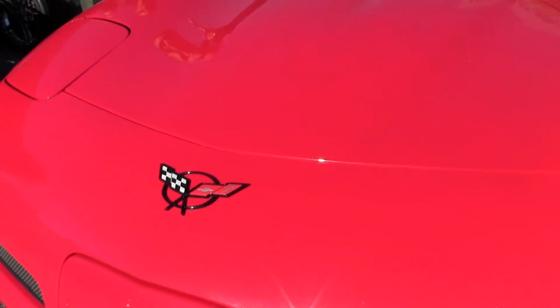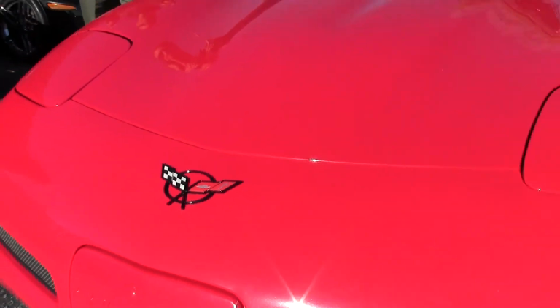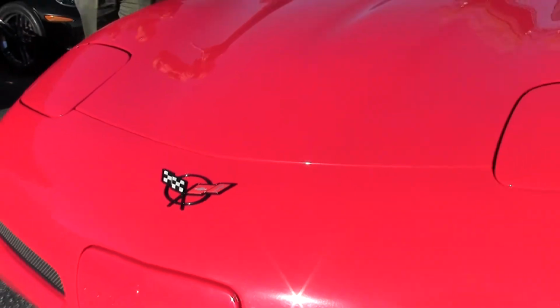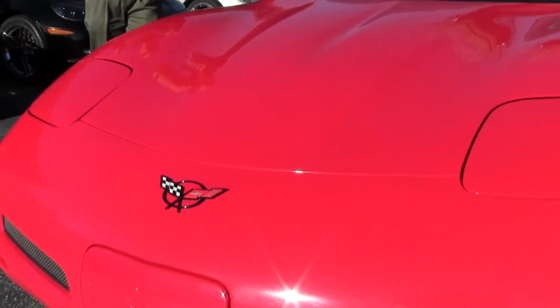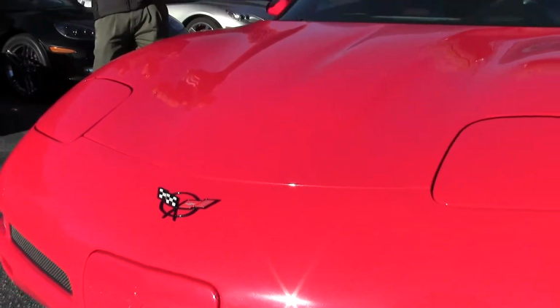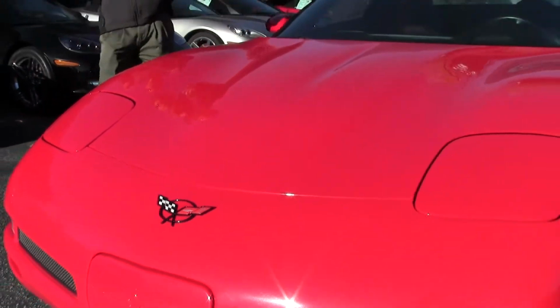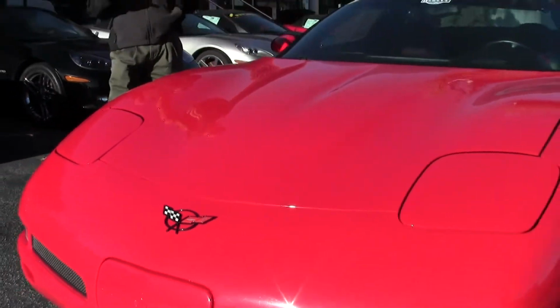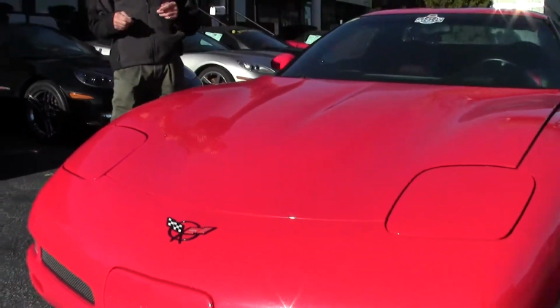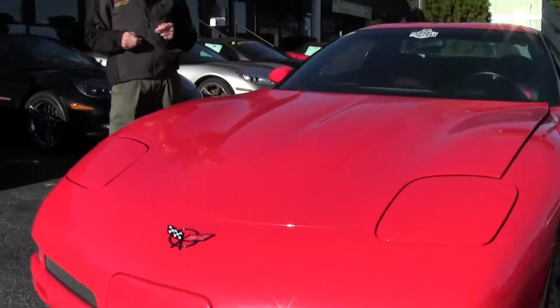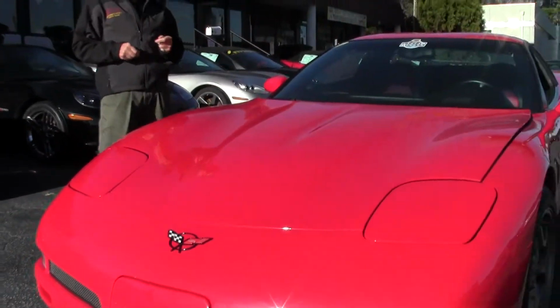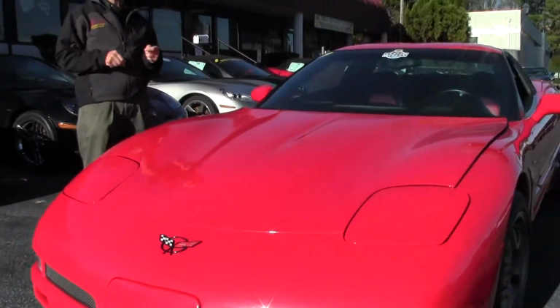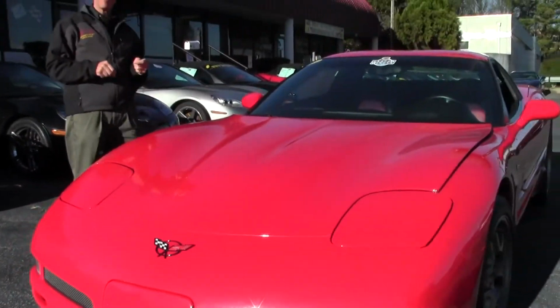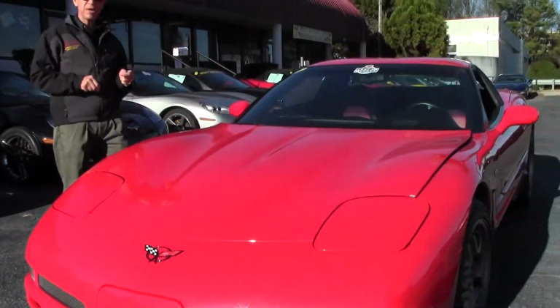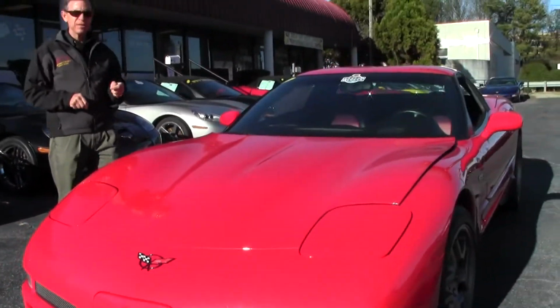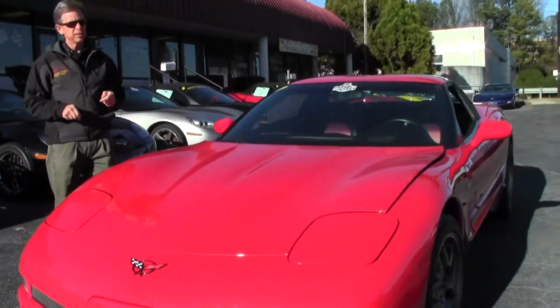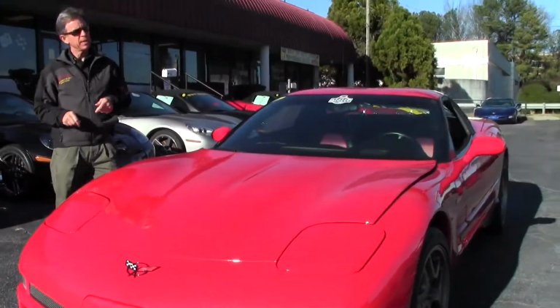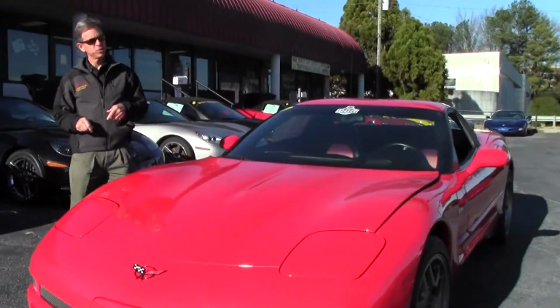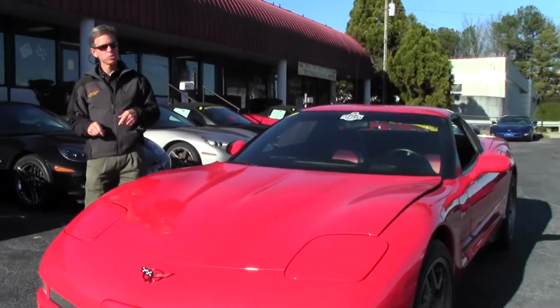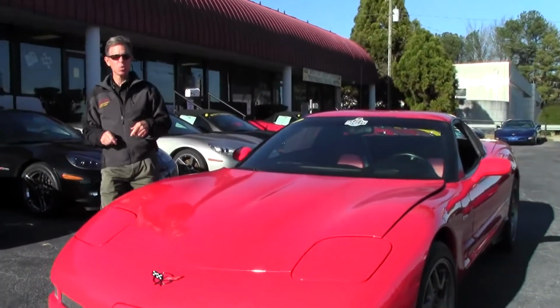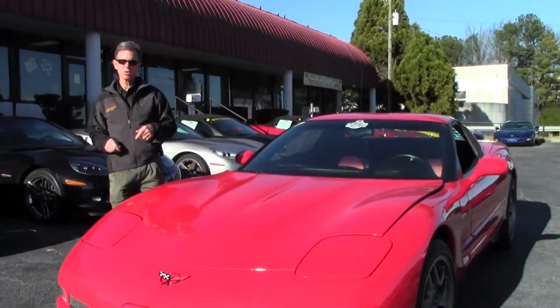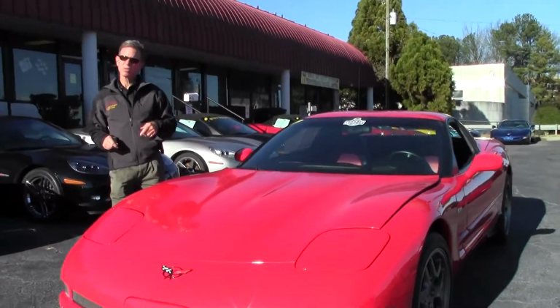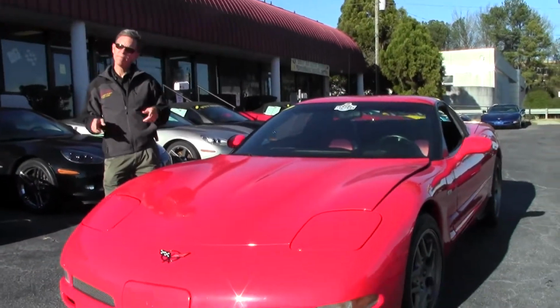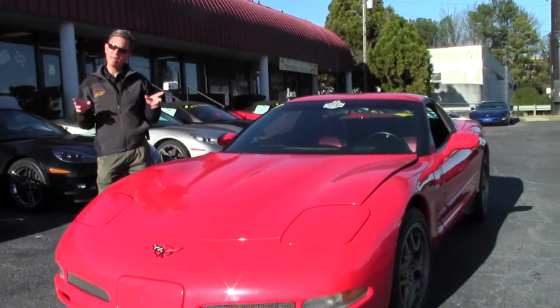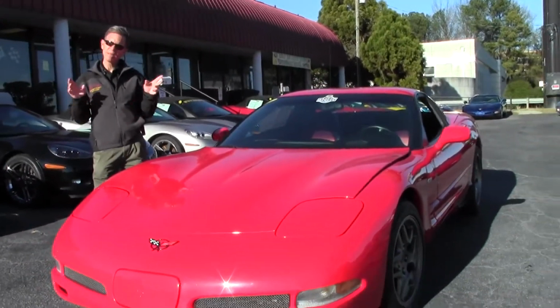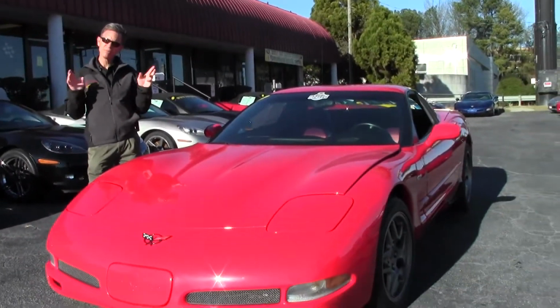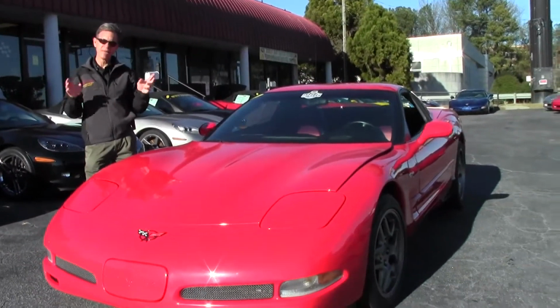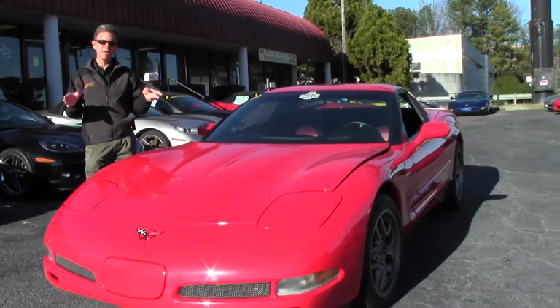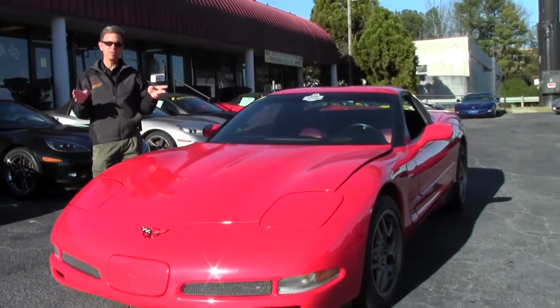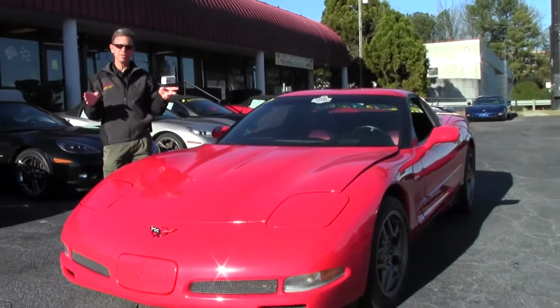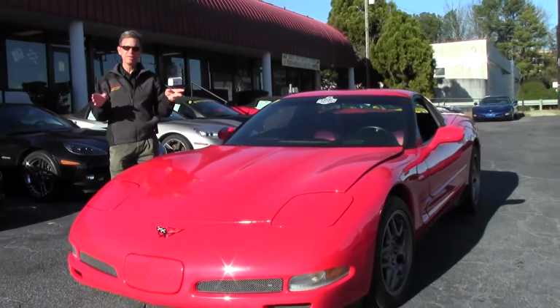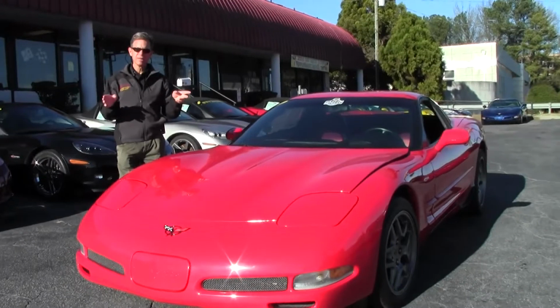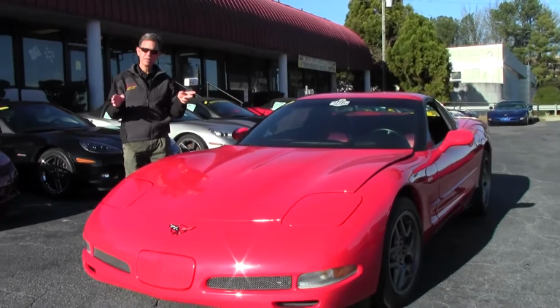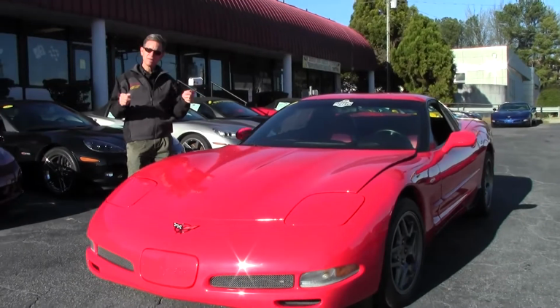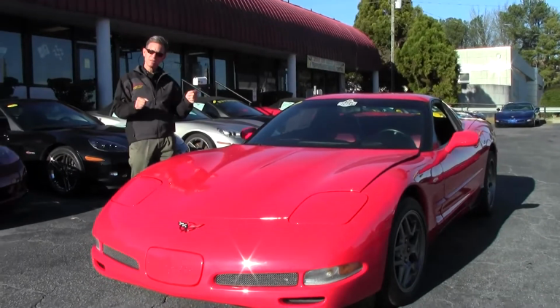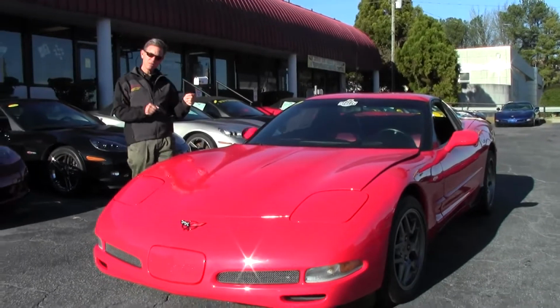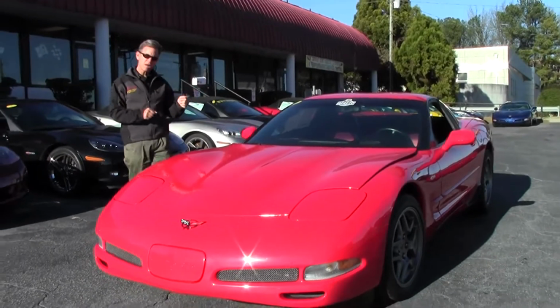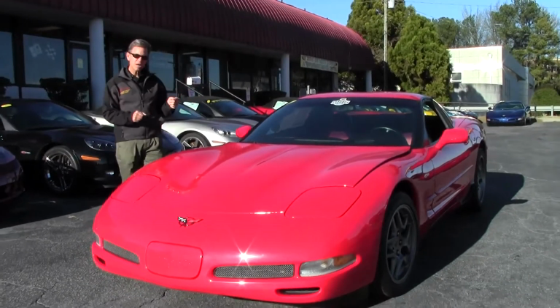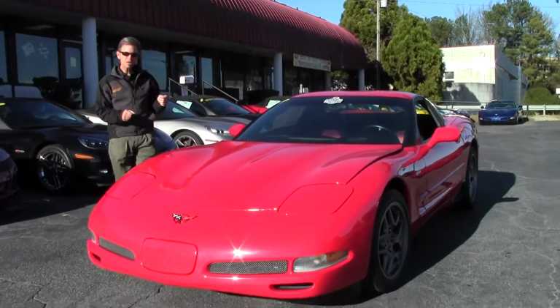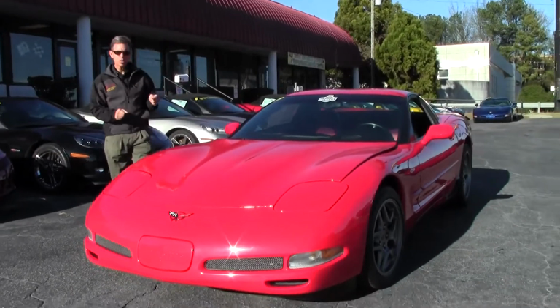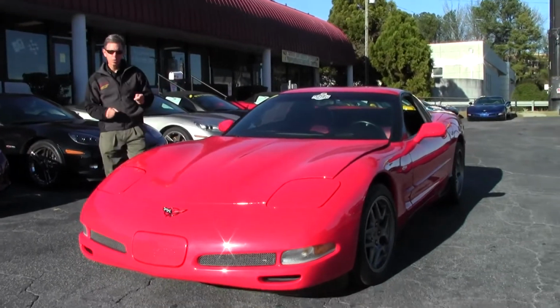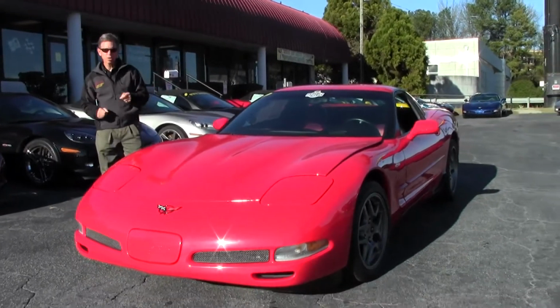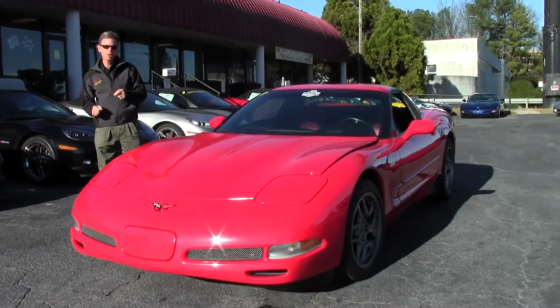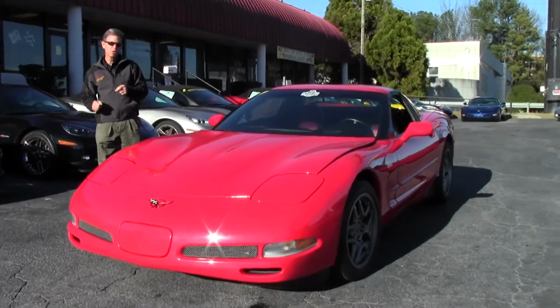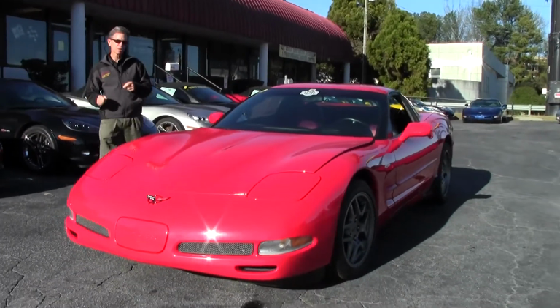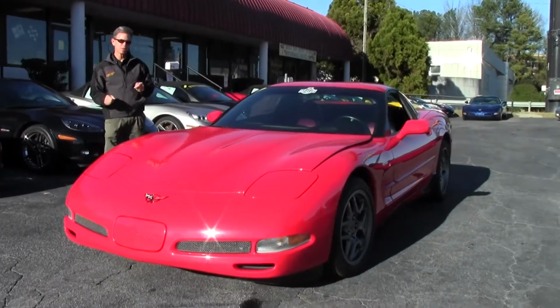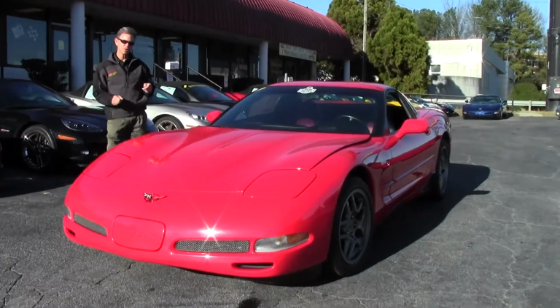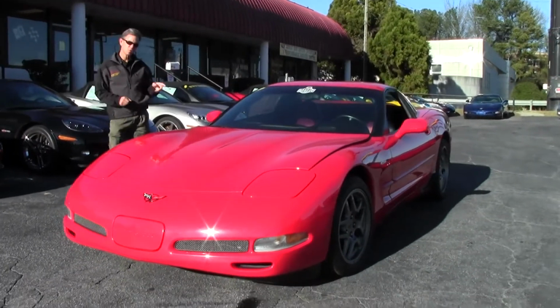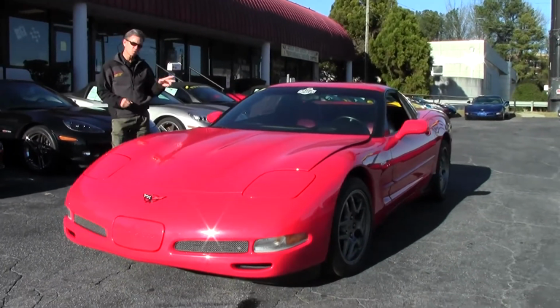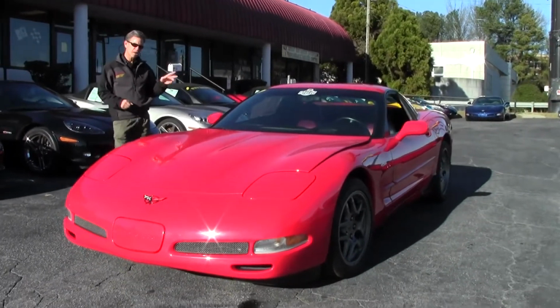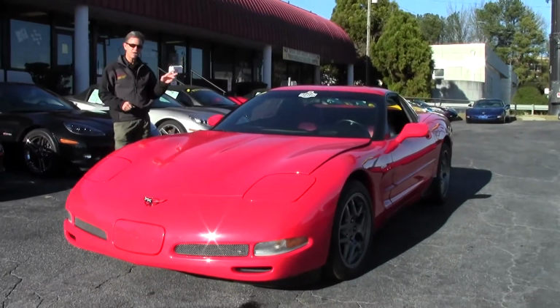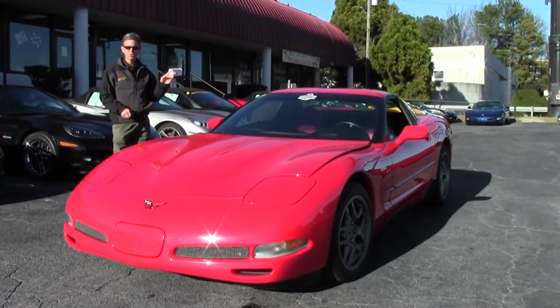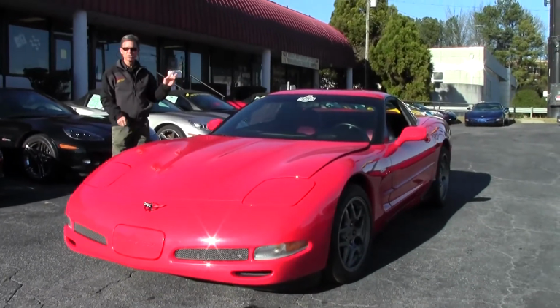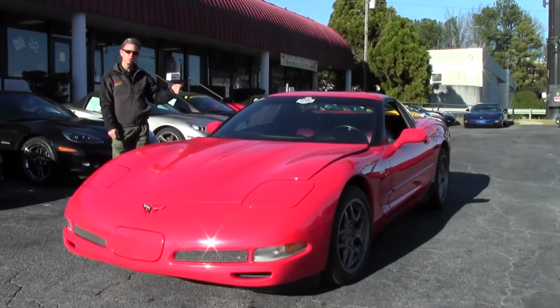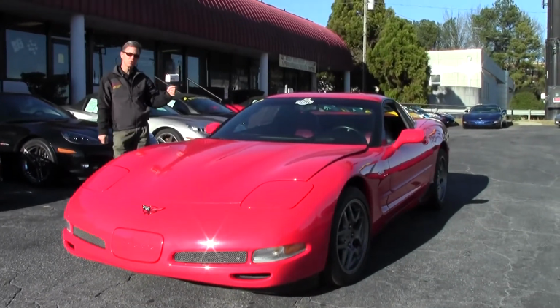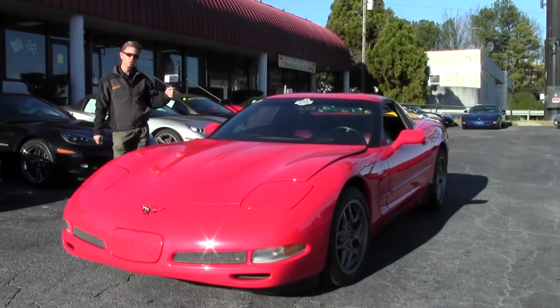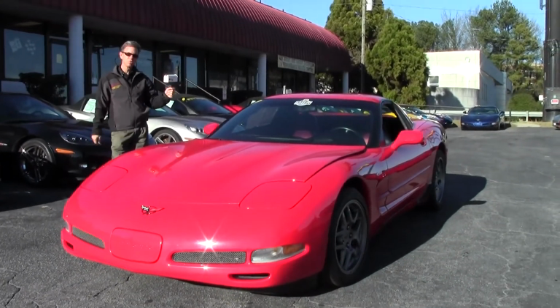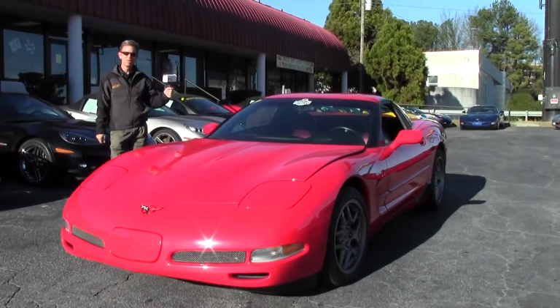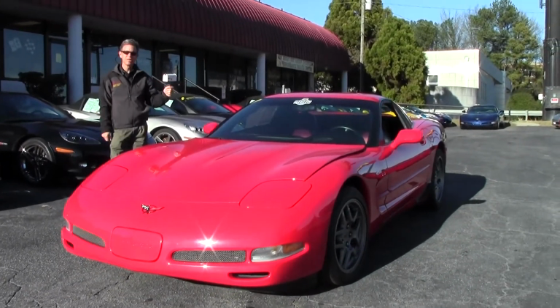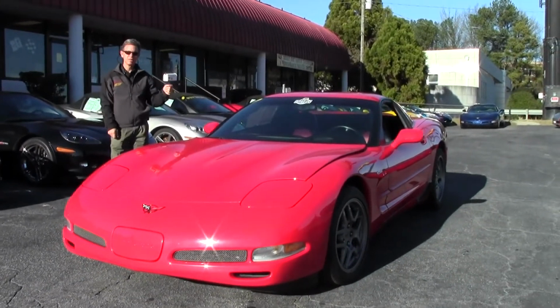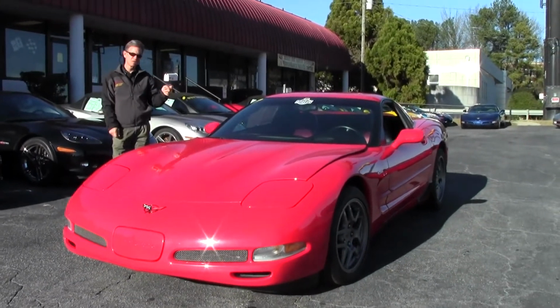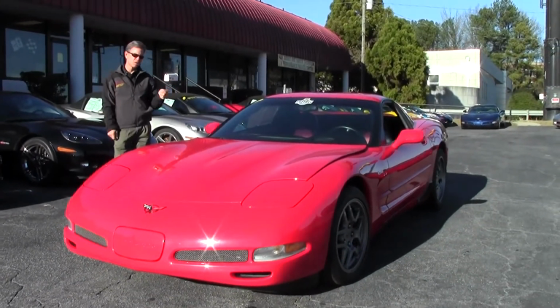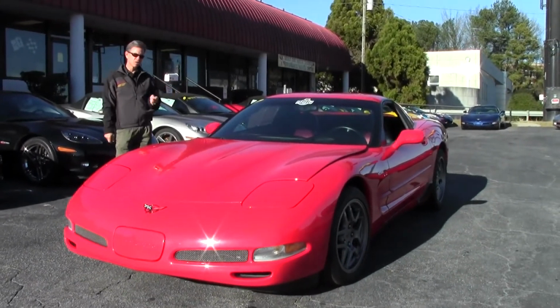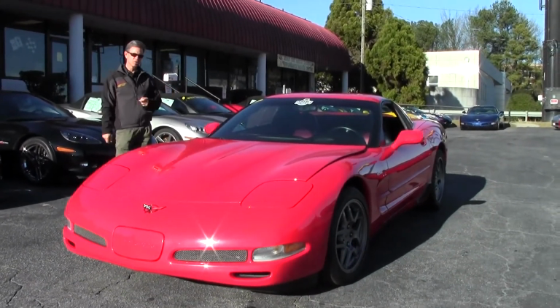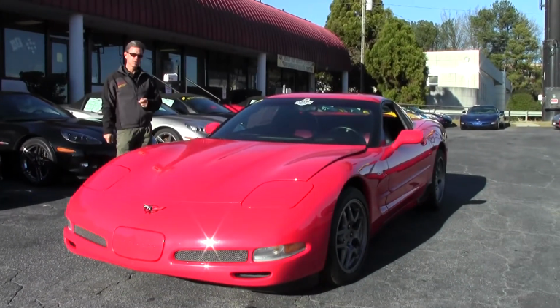Folks, welcome to Buy-A-Vette in Atlanta, Georgia. My name's David. Today we're going to look at a 2002 Z06.